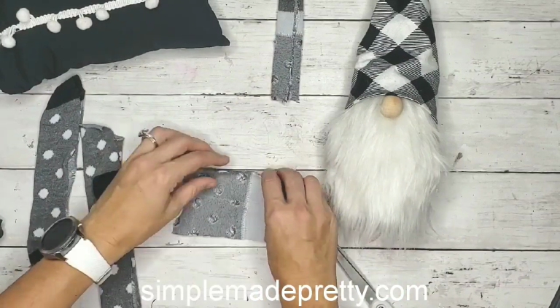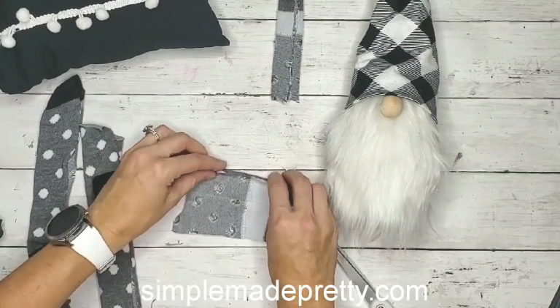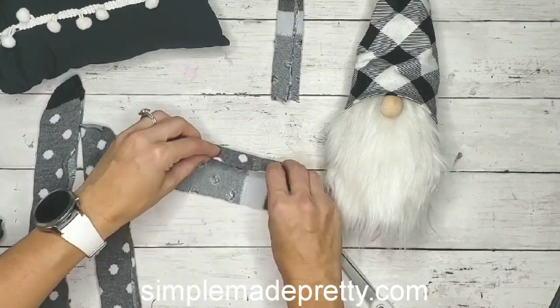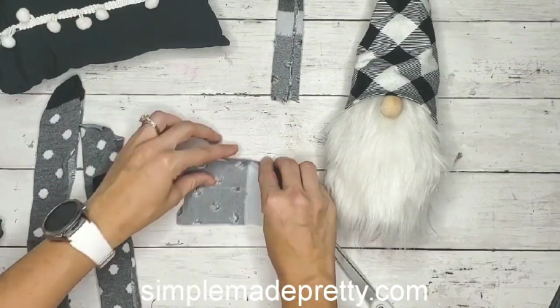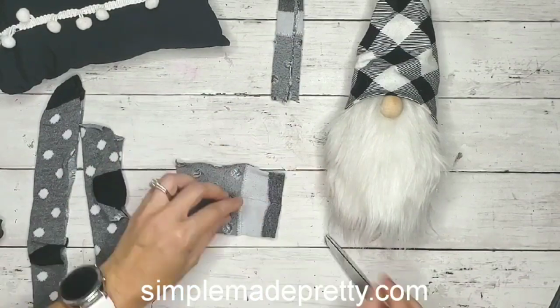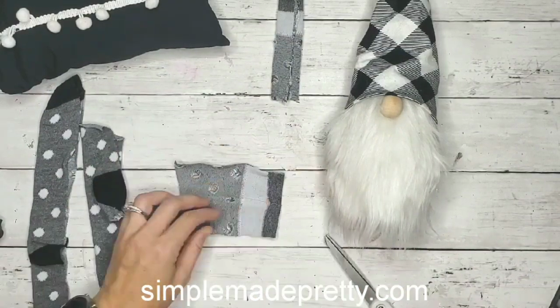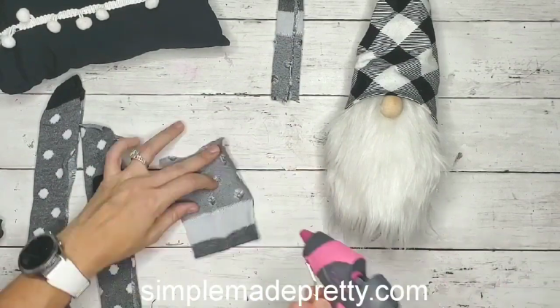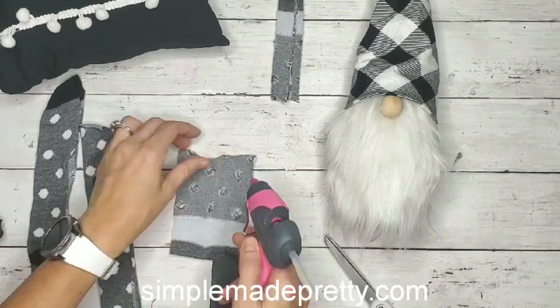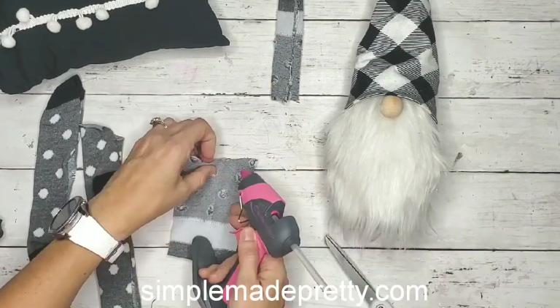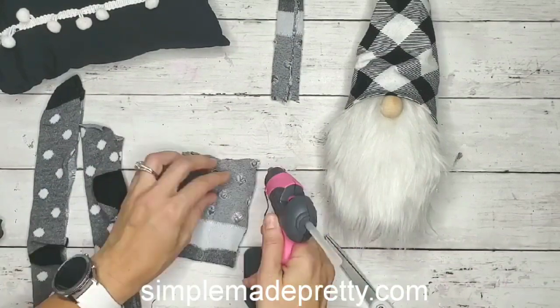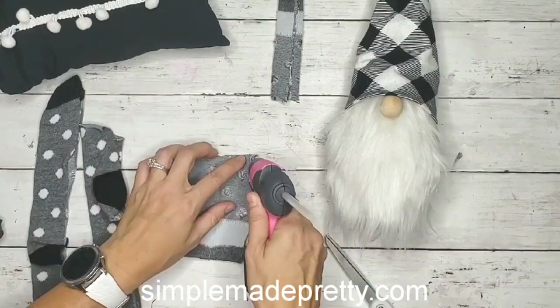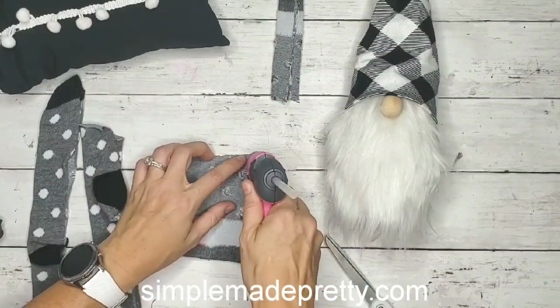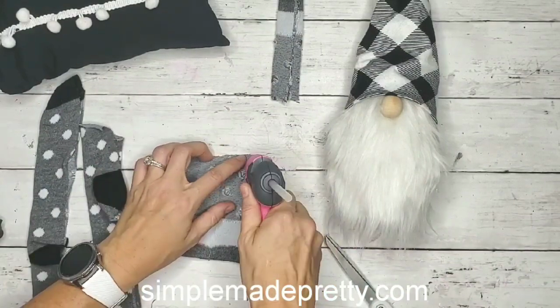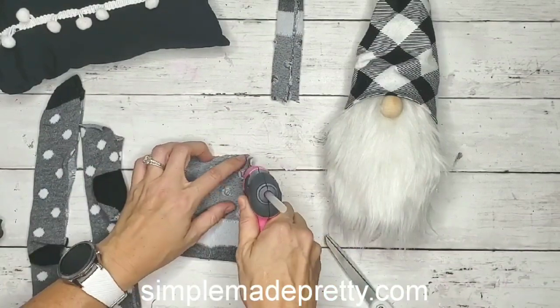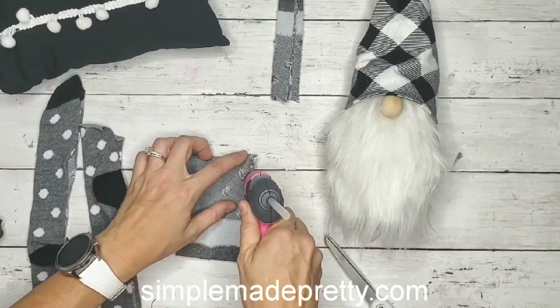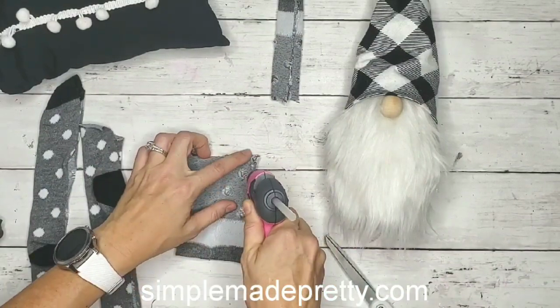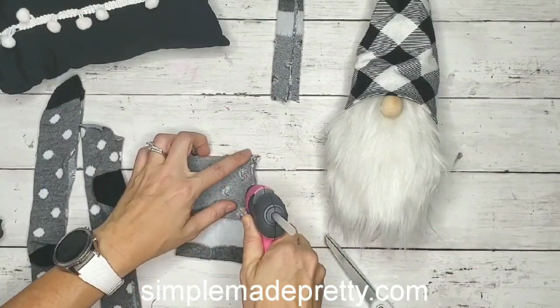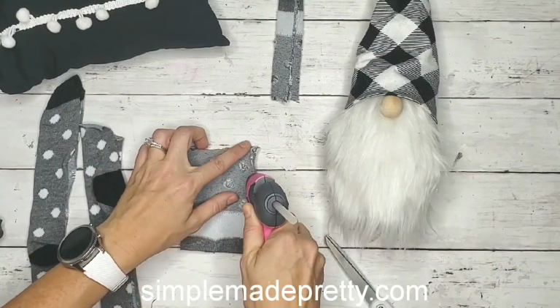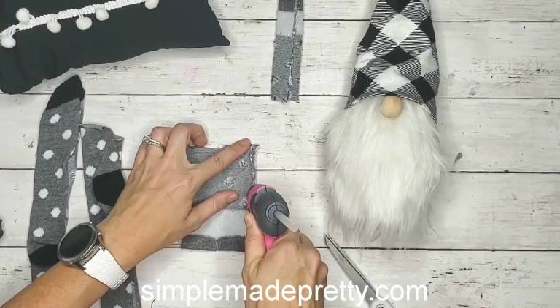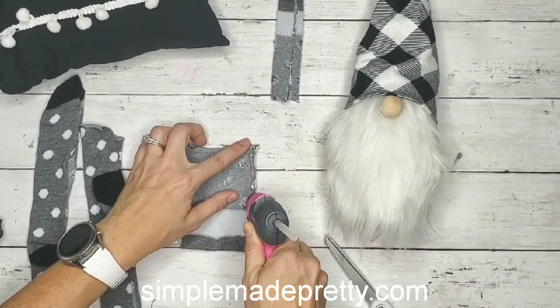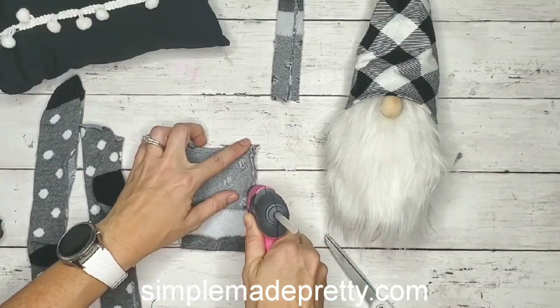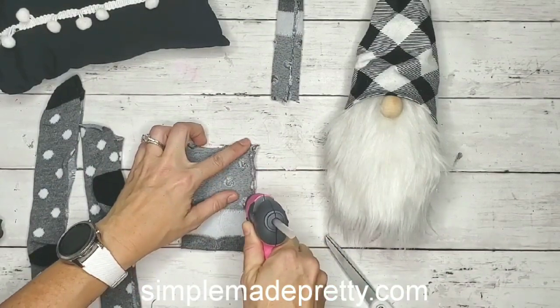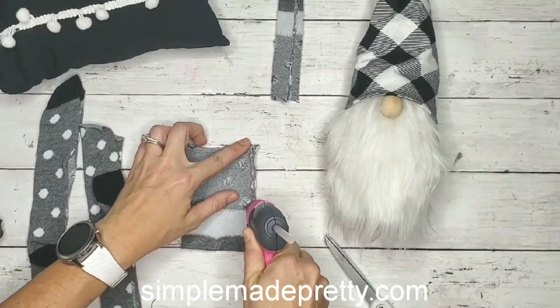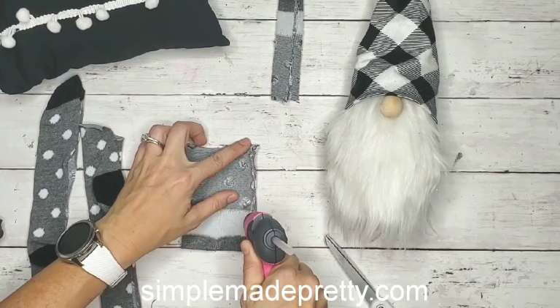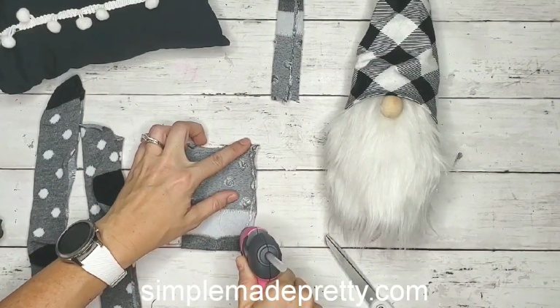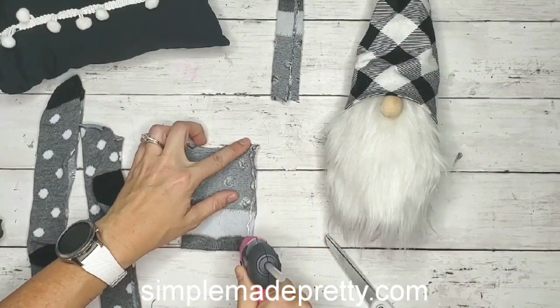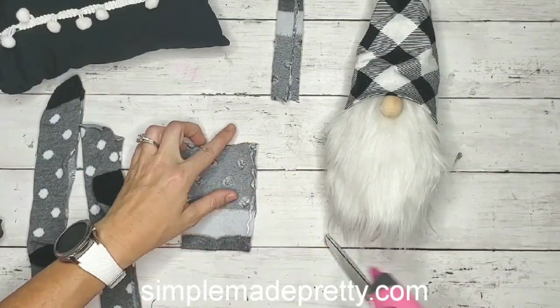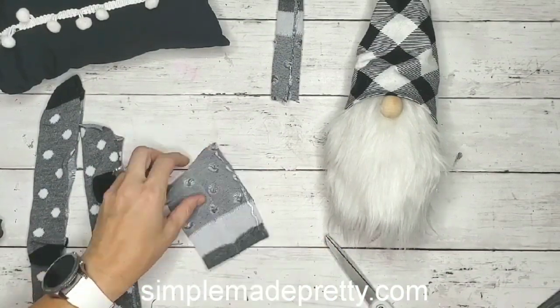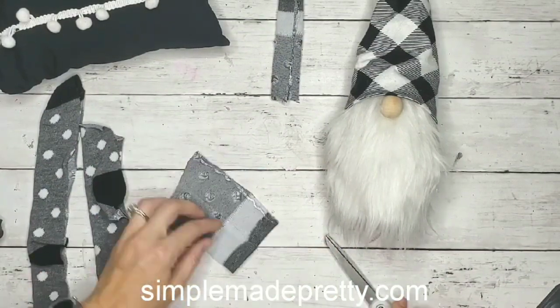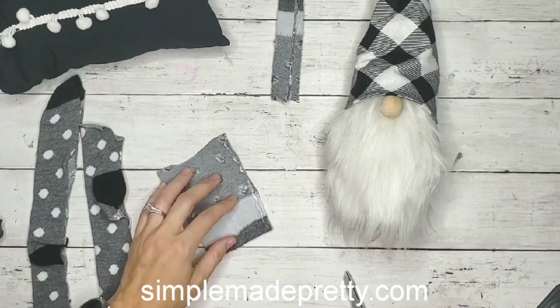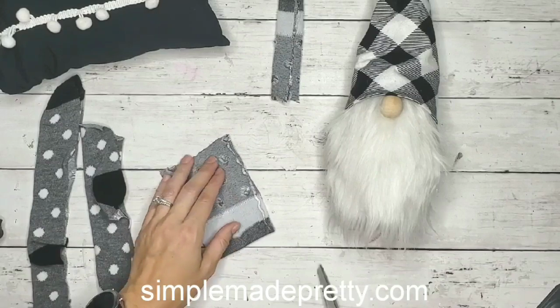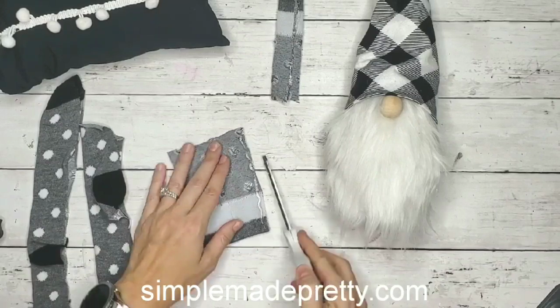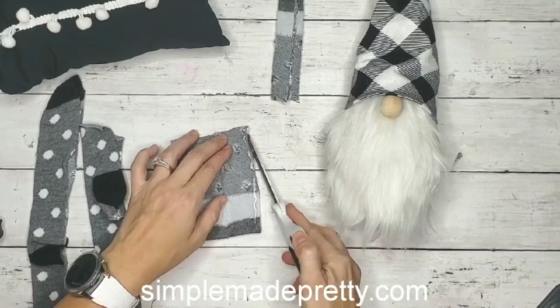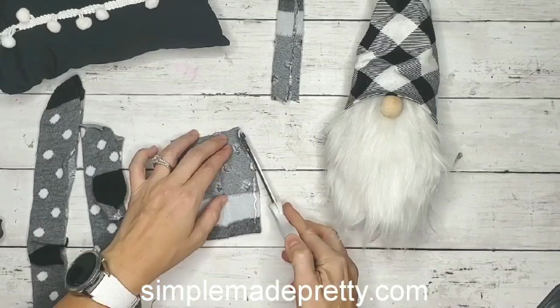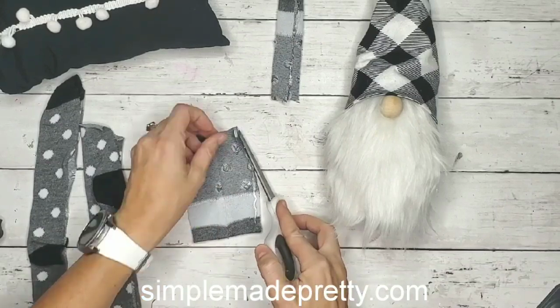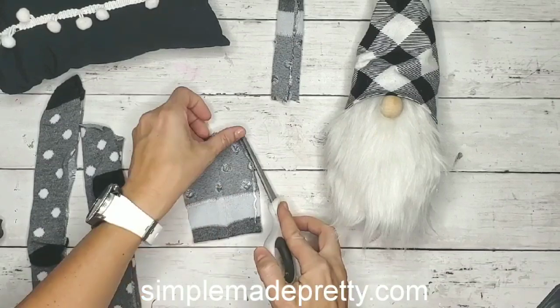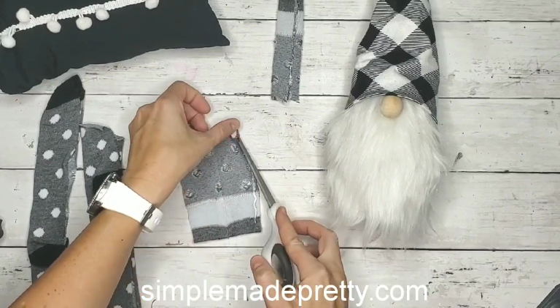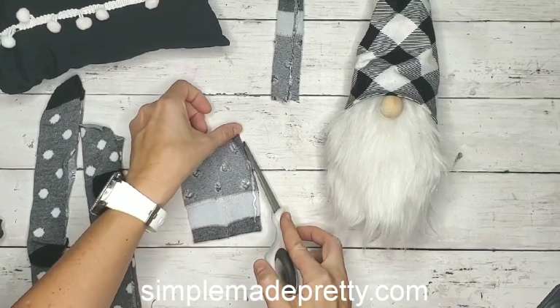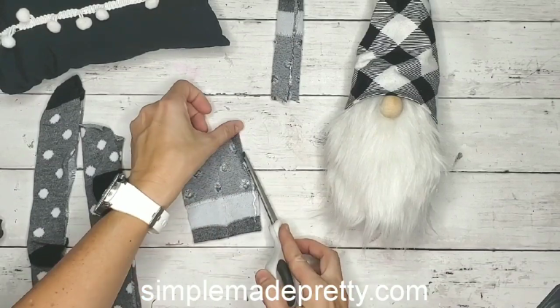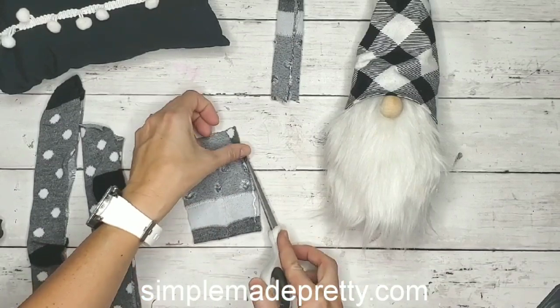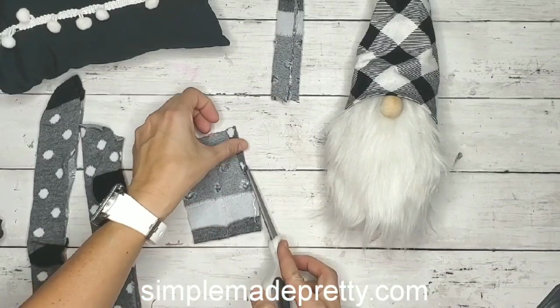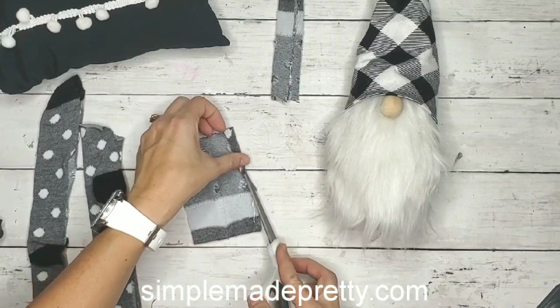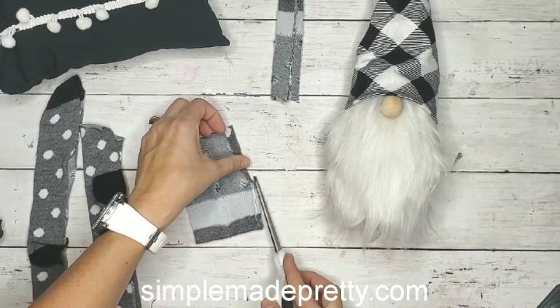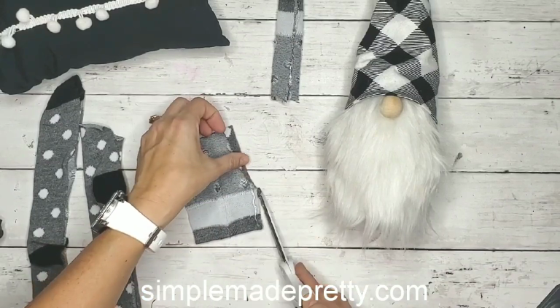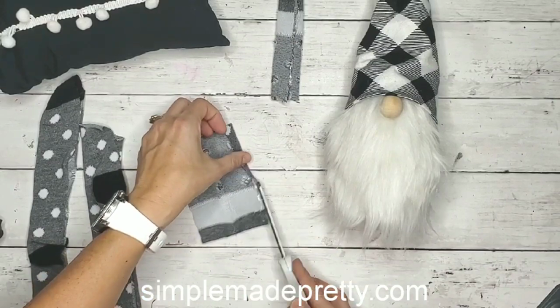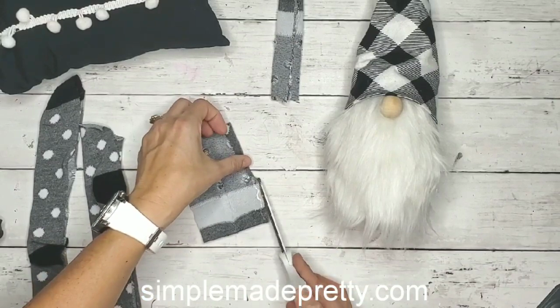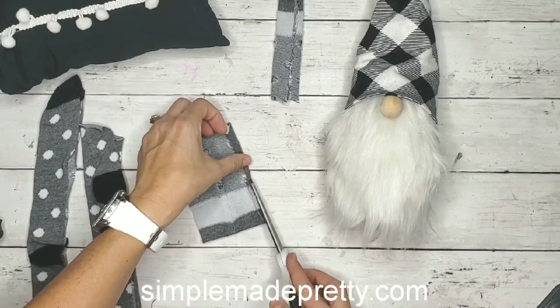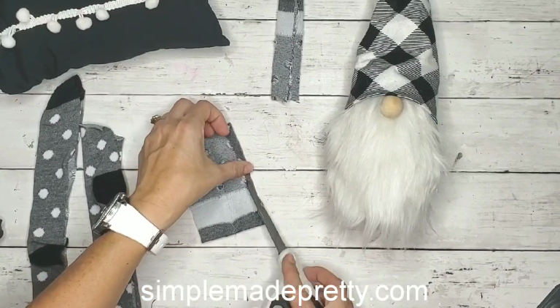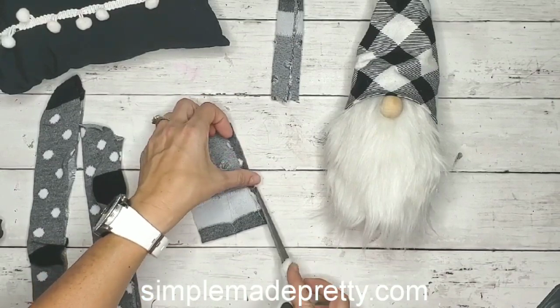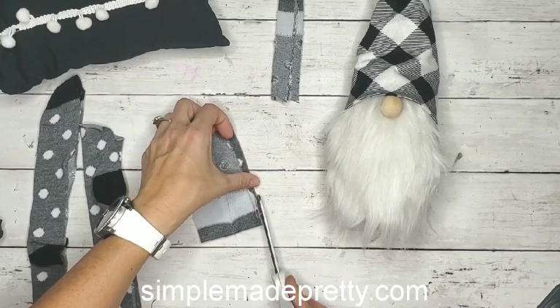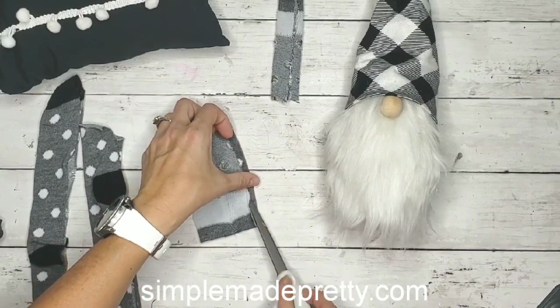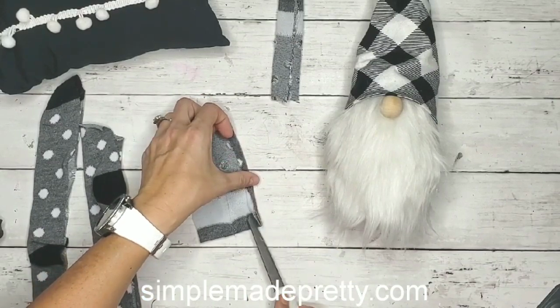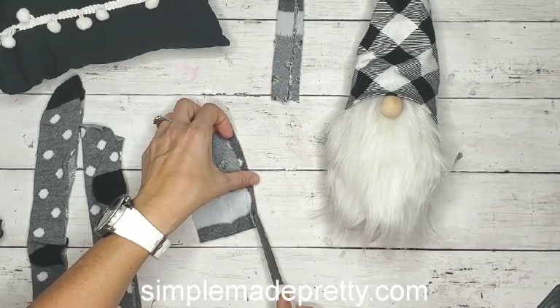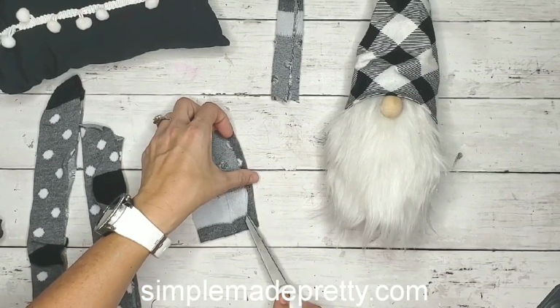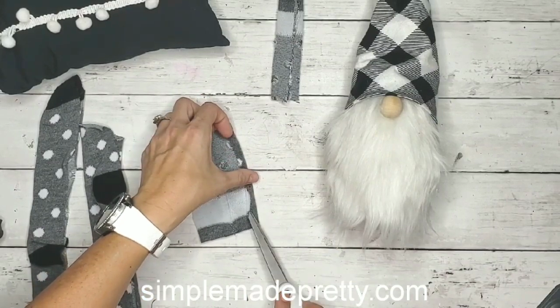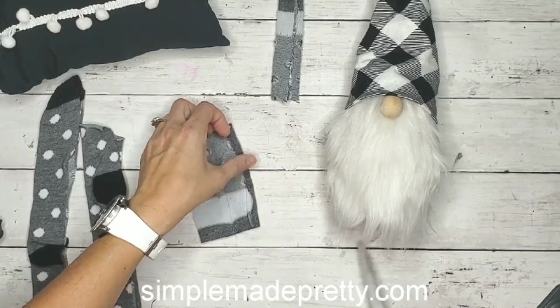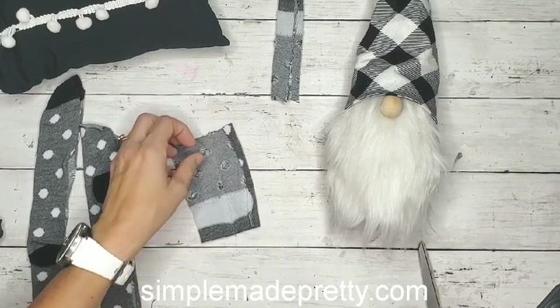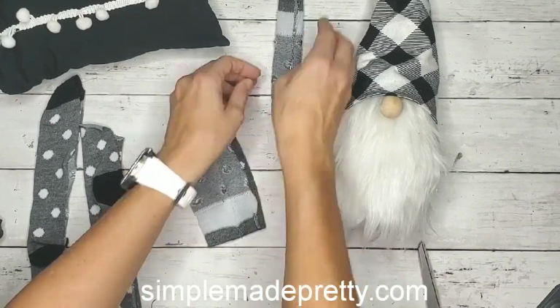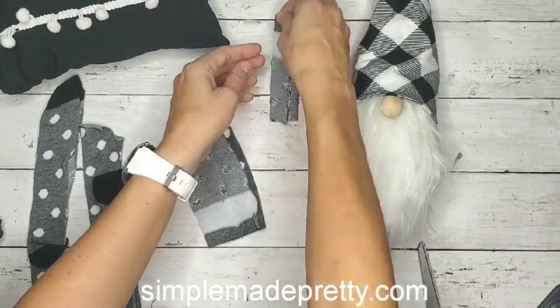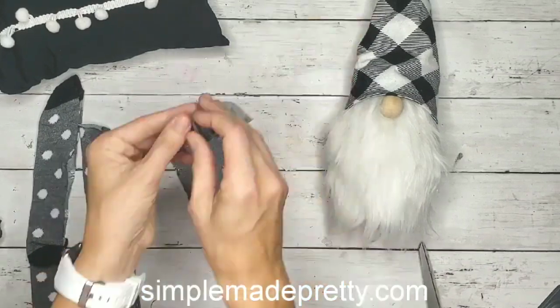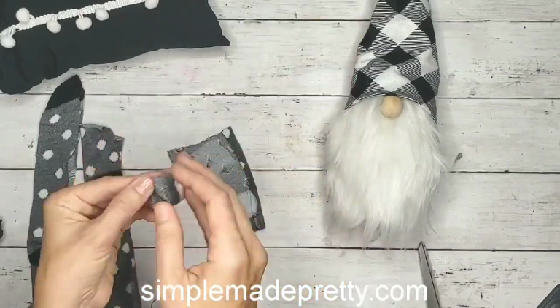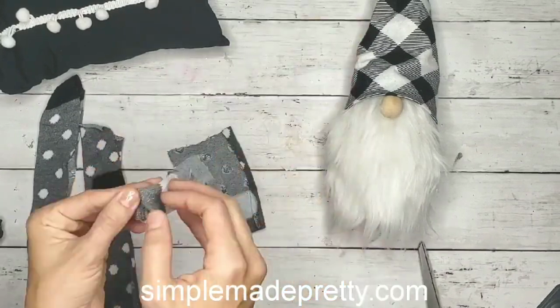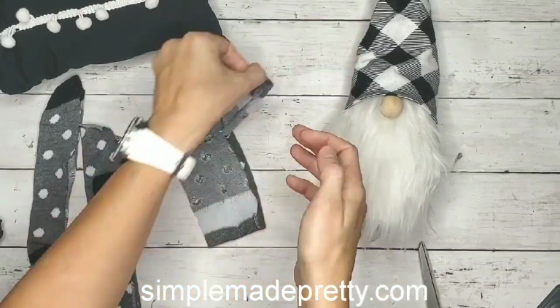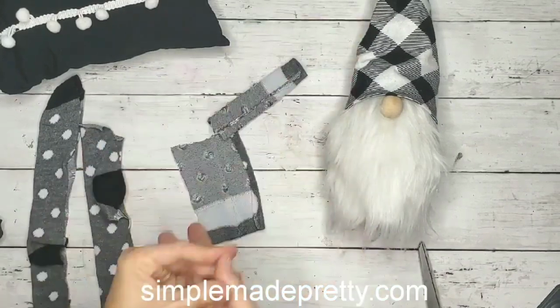You're going to do this for both sides for the arm. You can see I've already got my gnome completed over there.